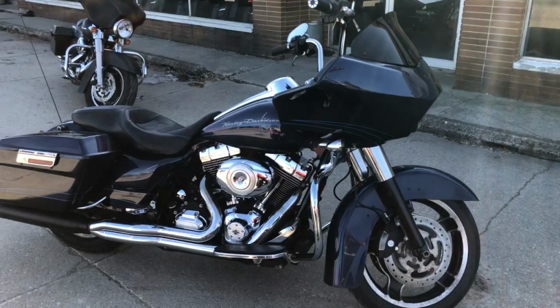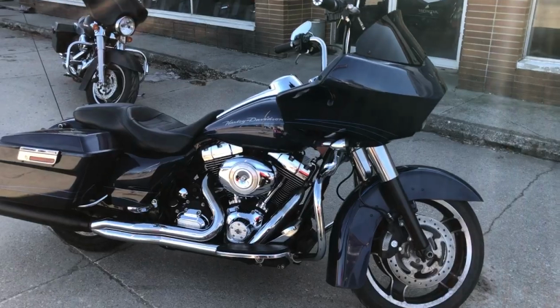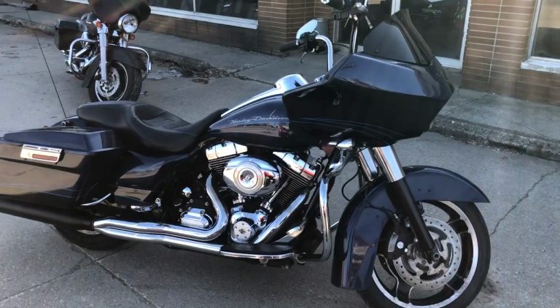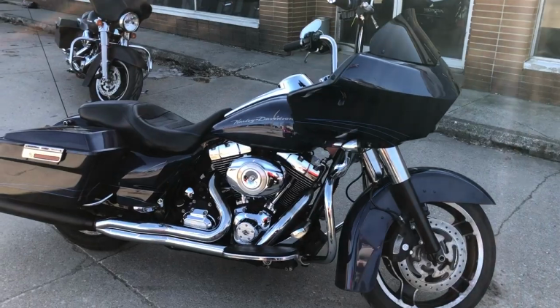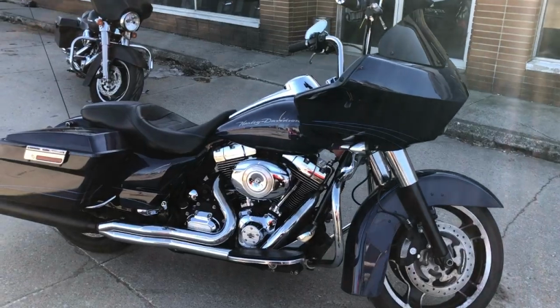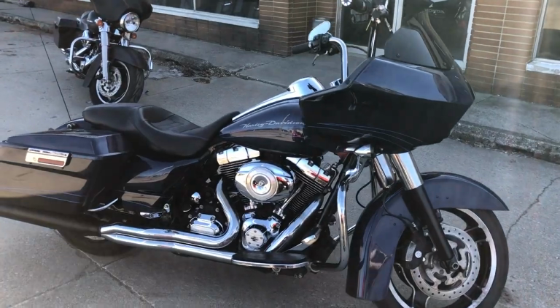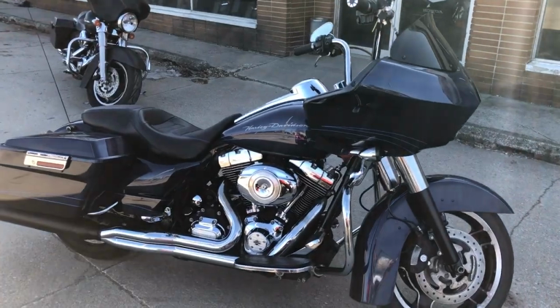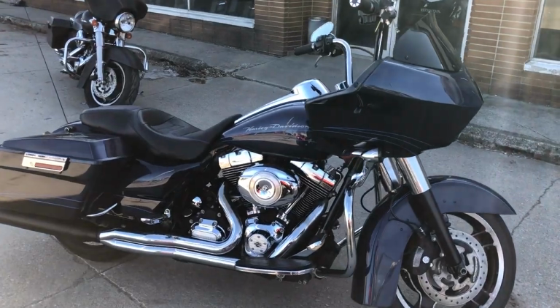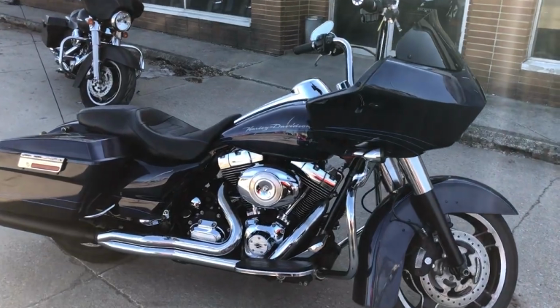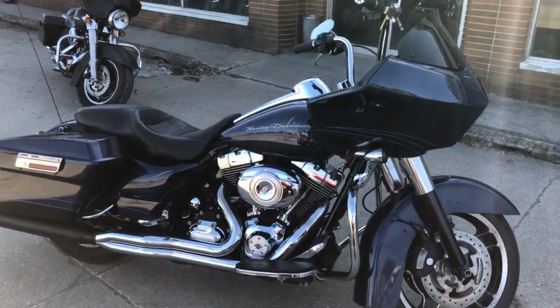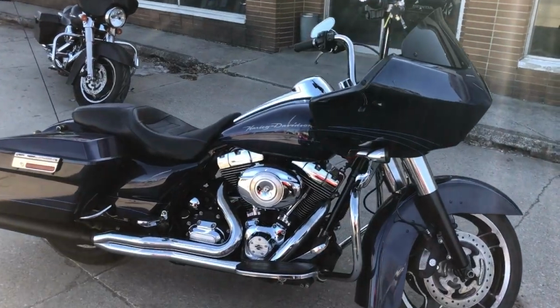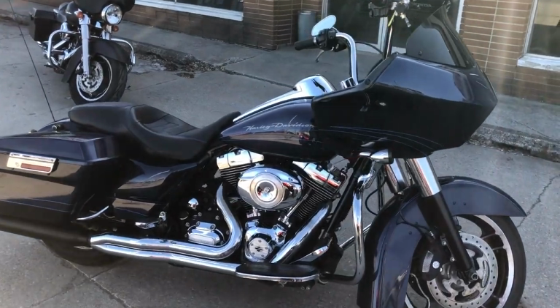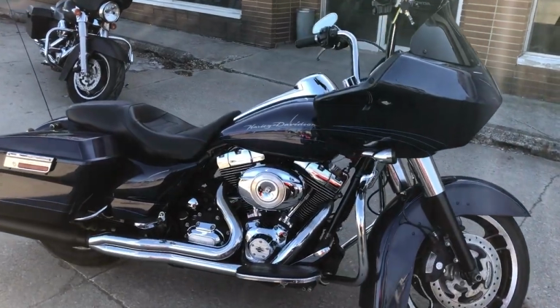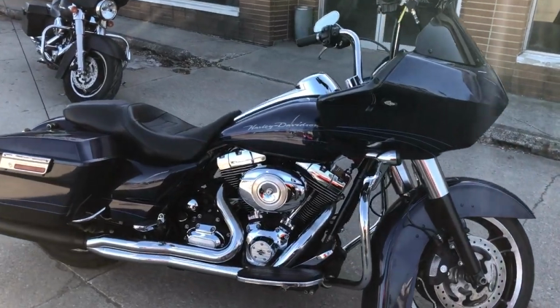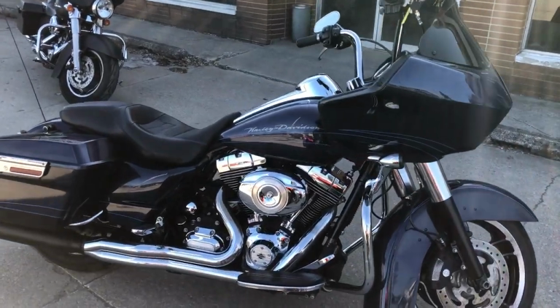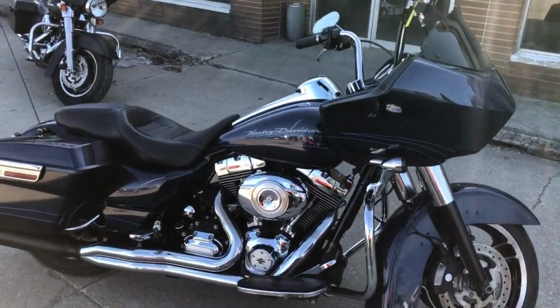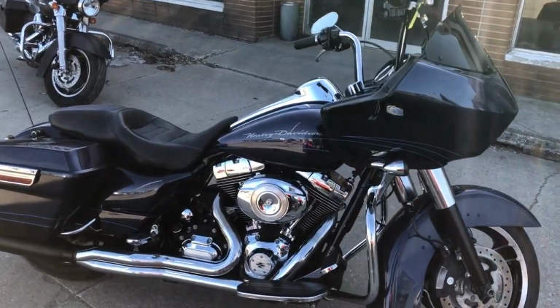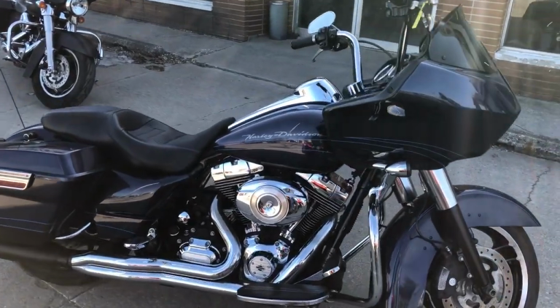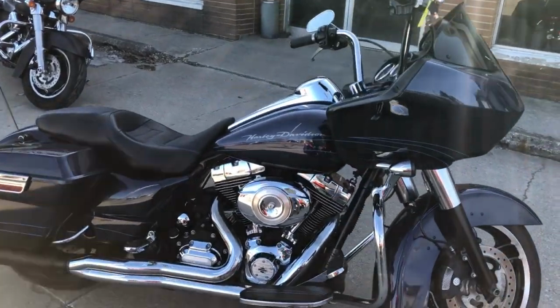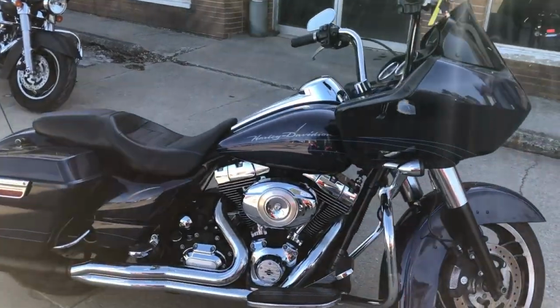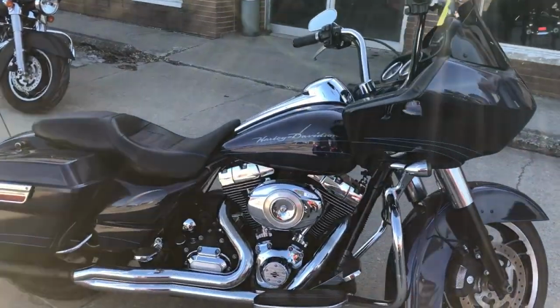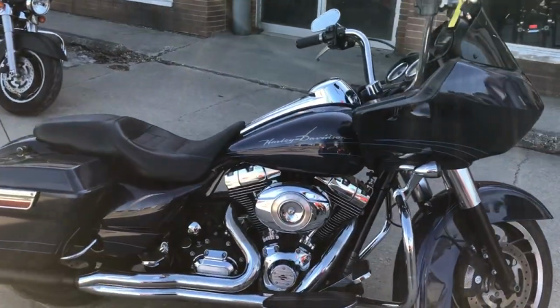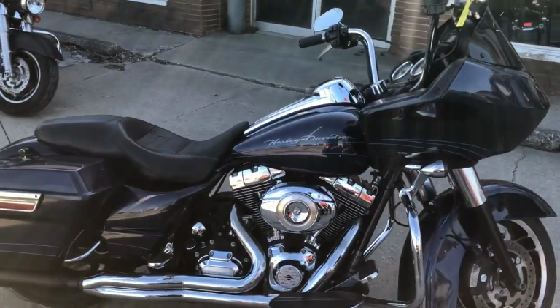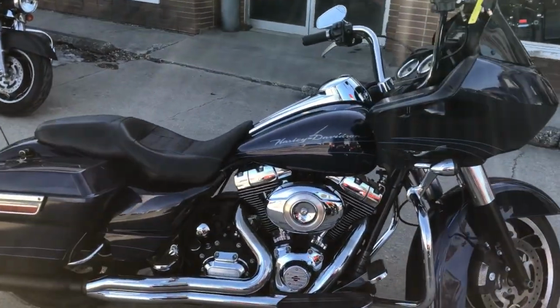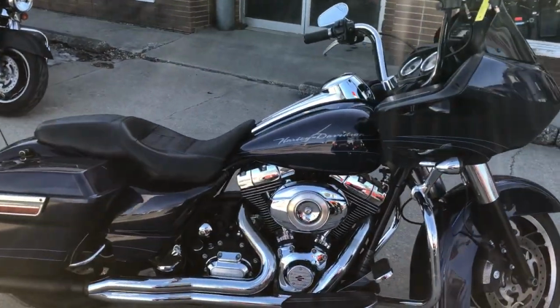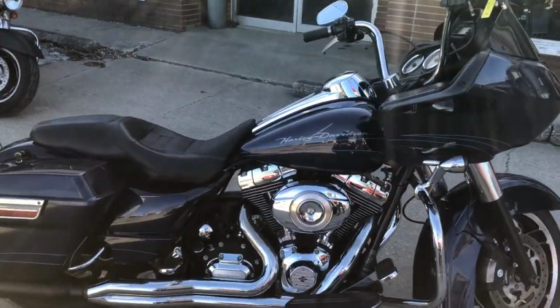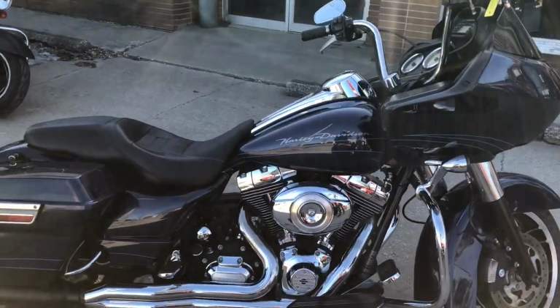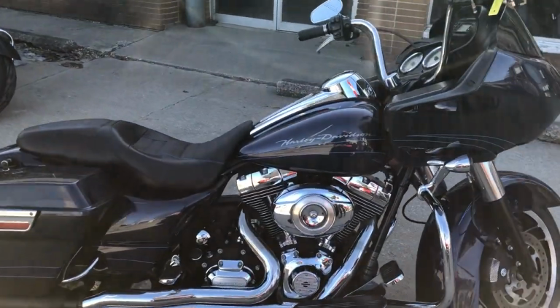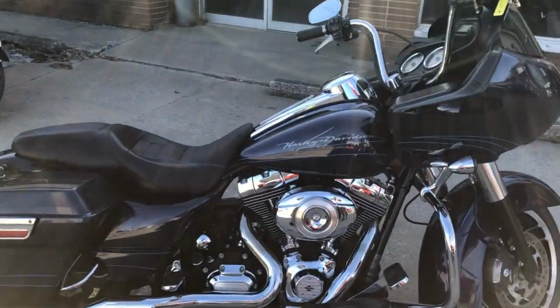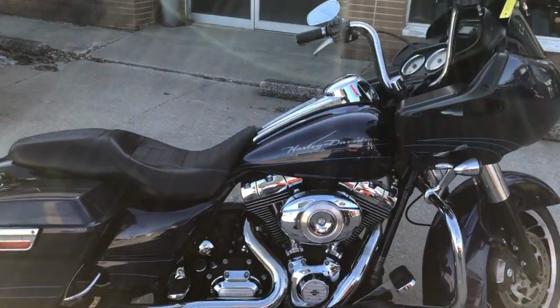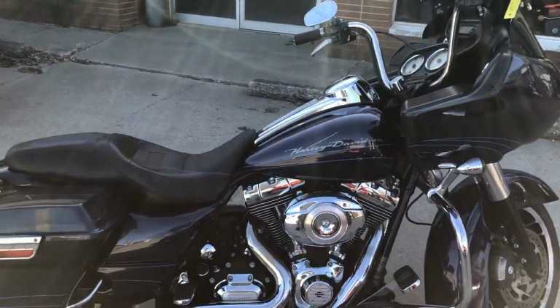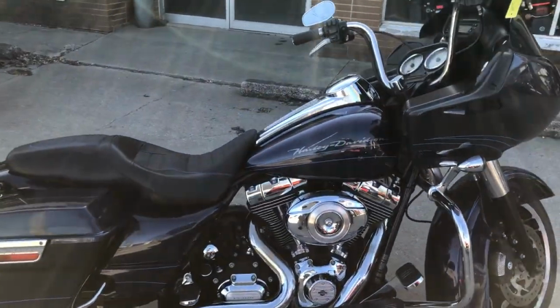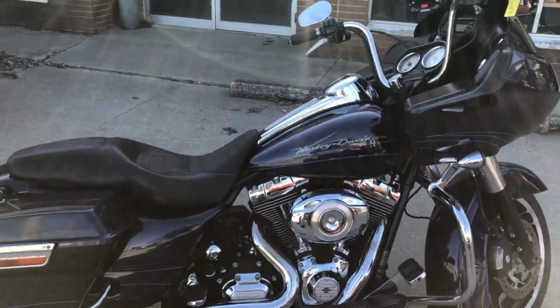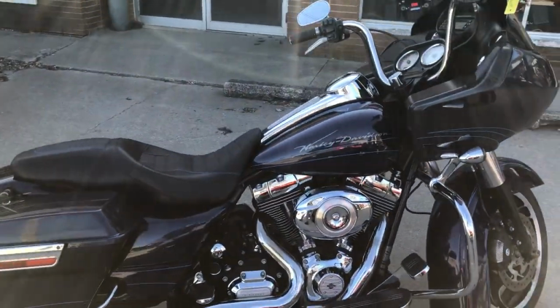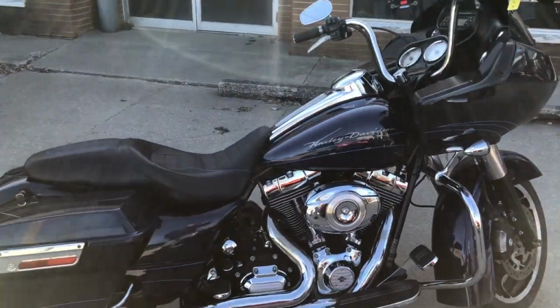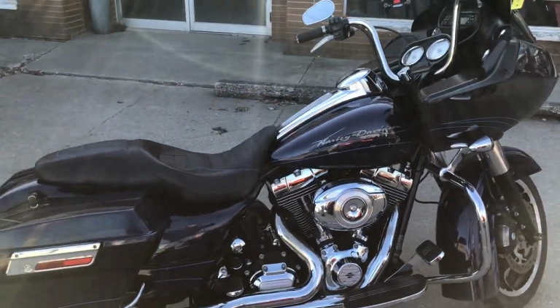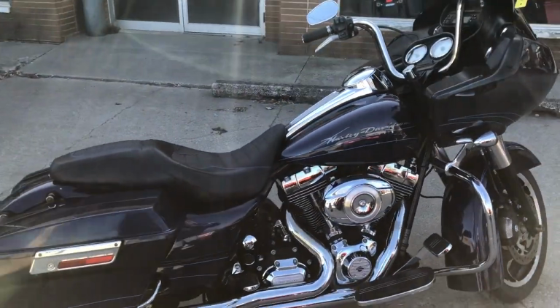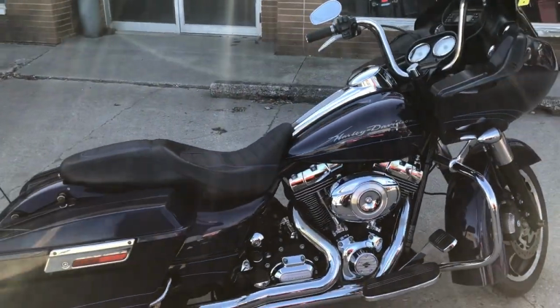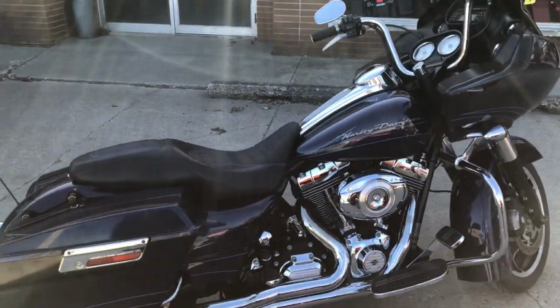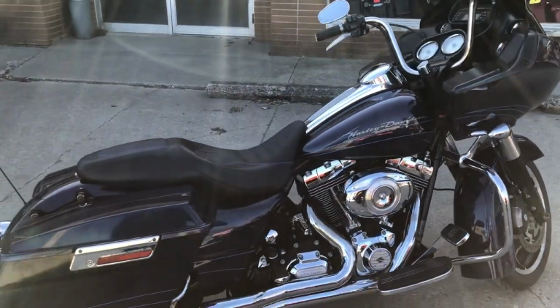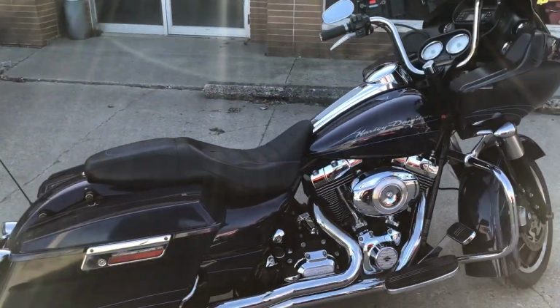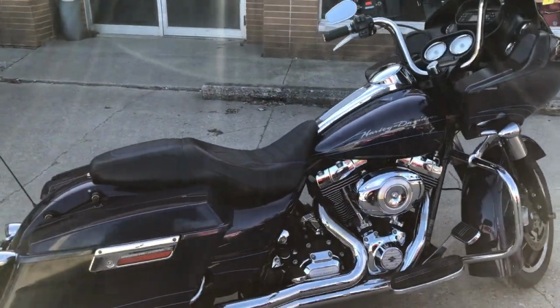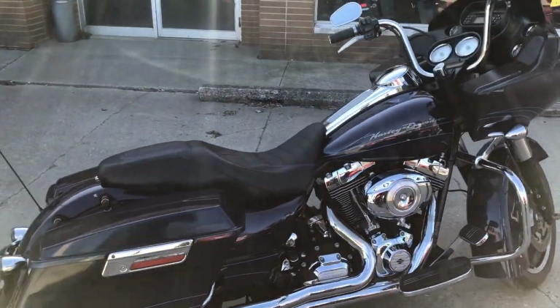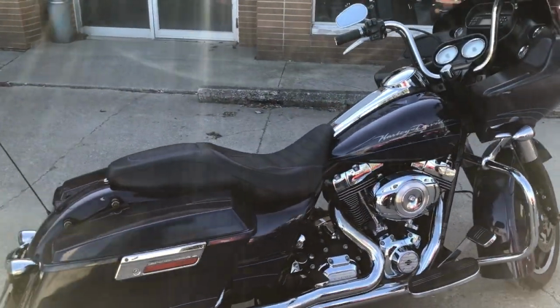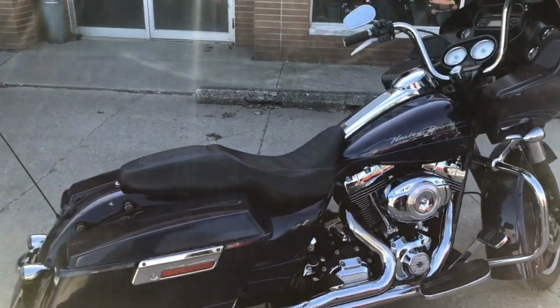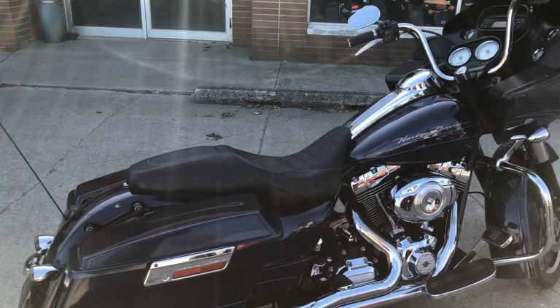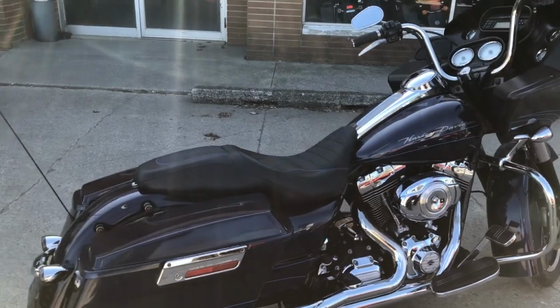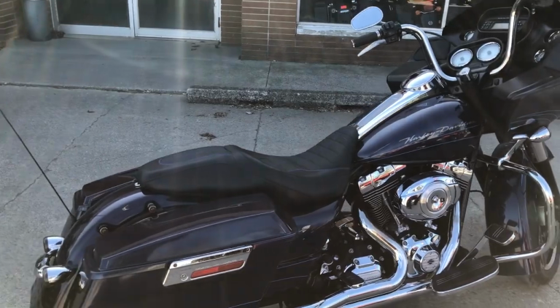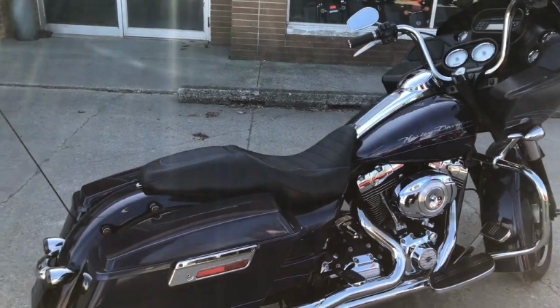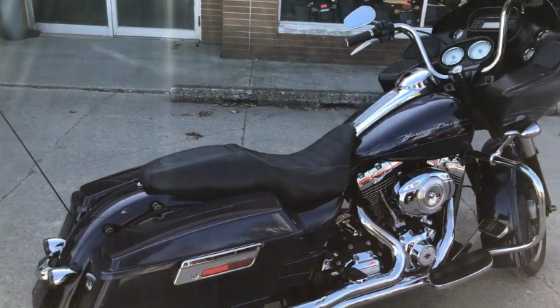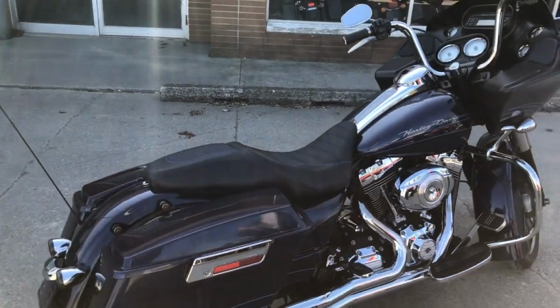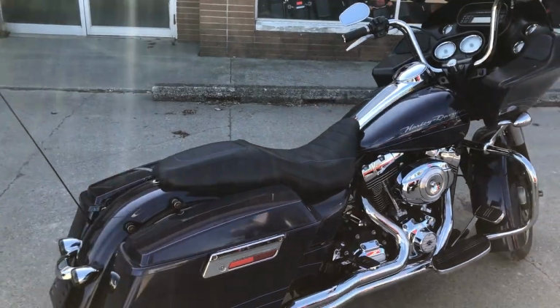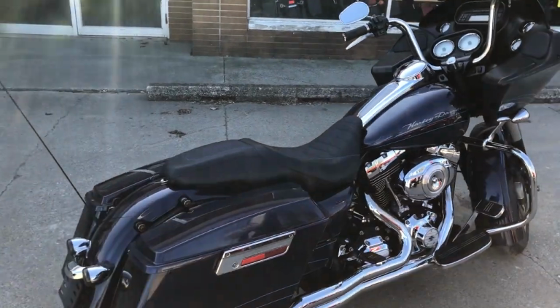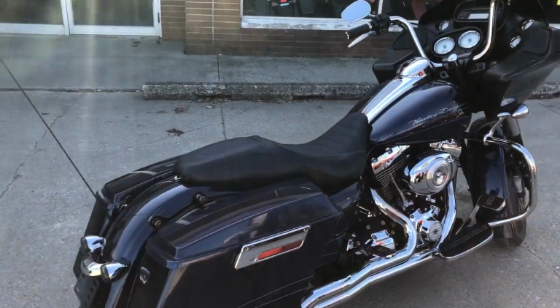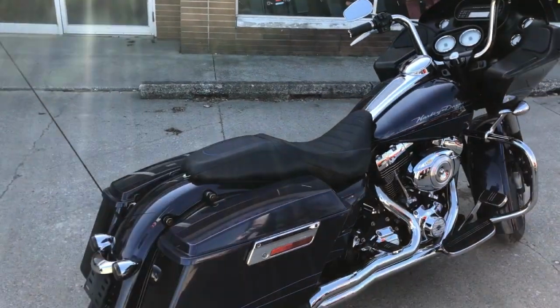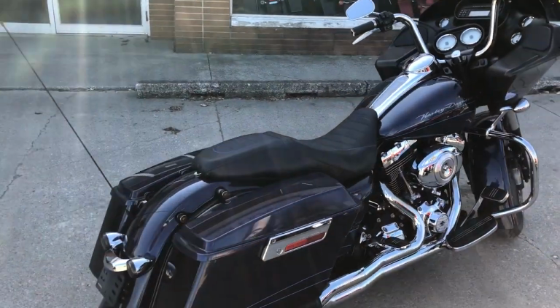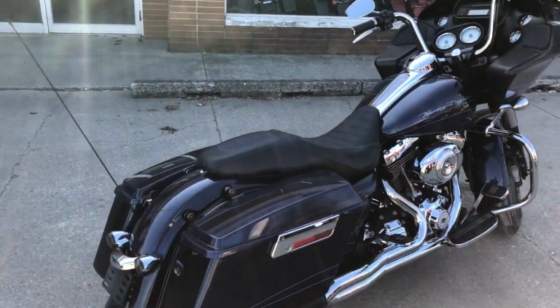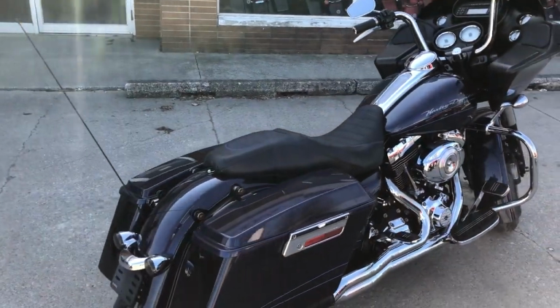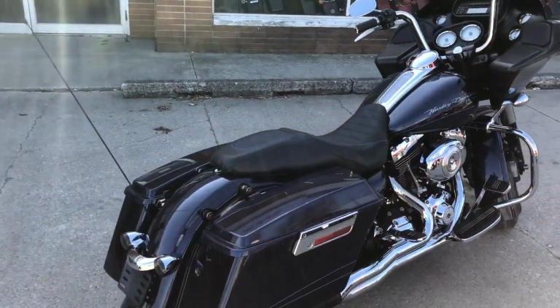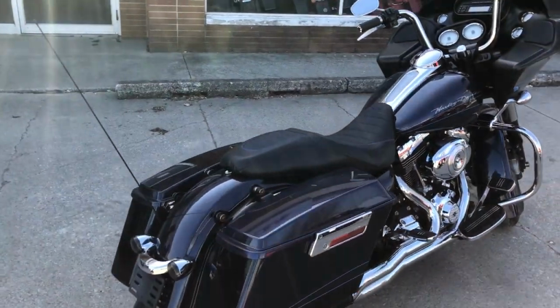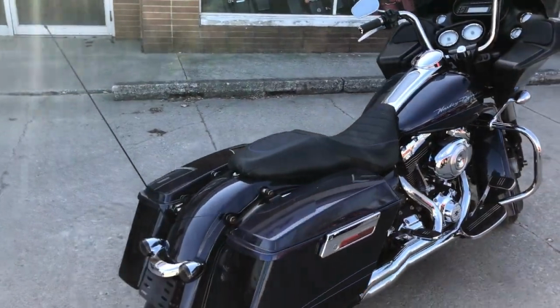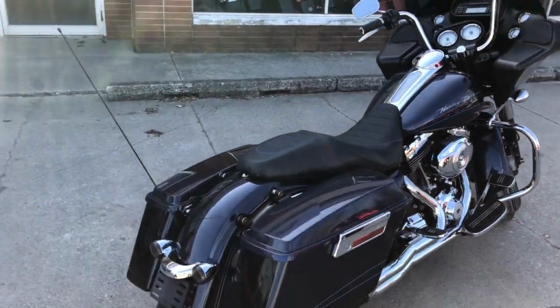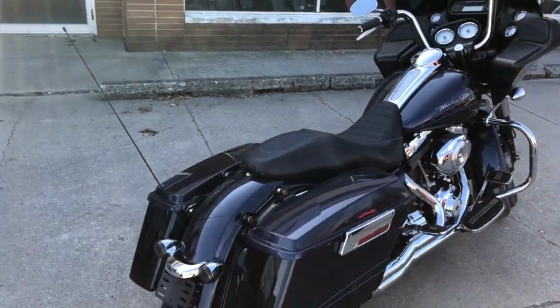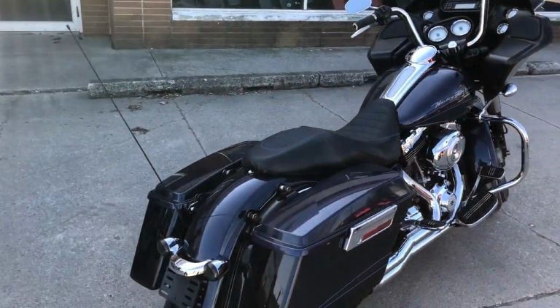Hey guys, approvalpowersports.com here with a used Harley Road Glide for sale in the hard-to-find color Big Blue Pearl.